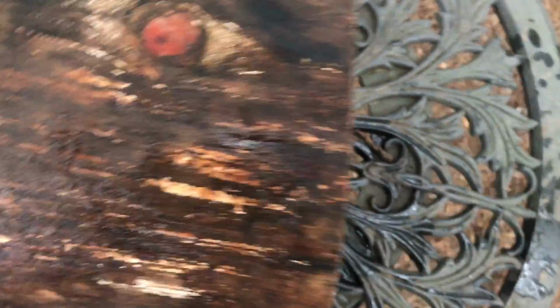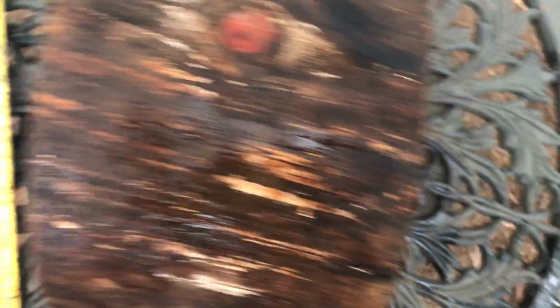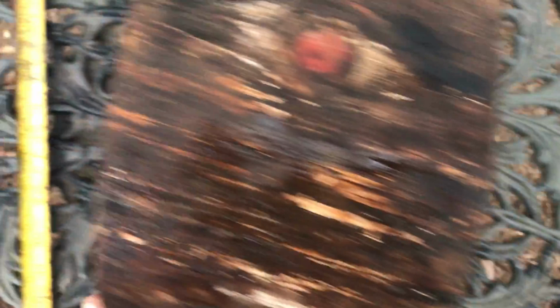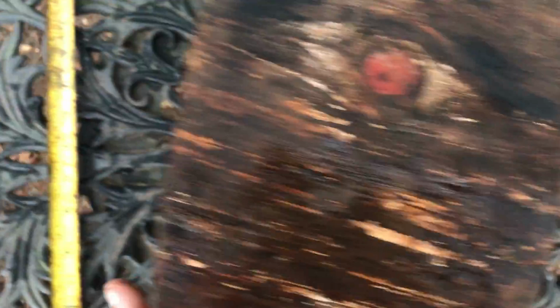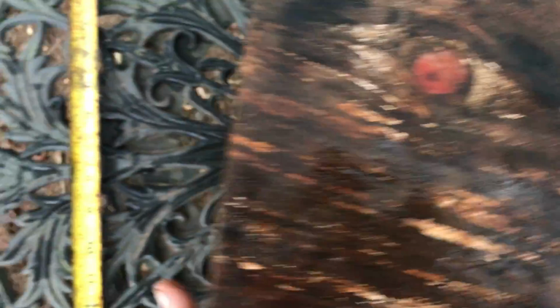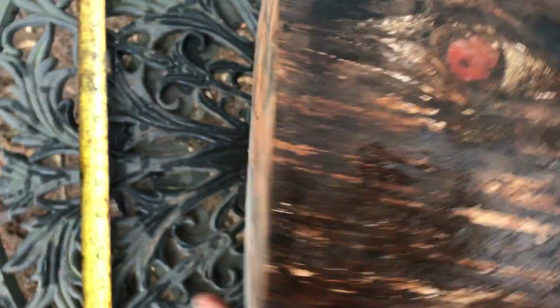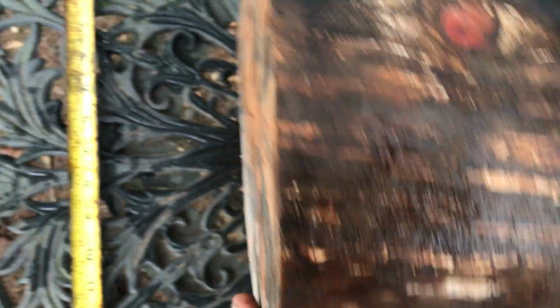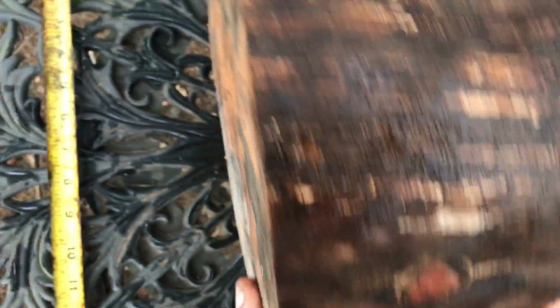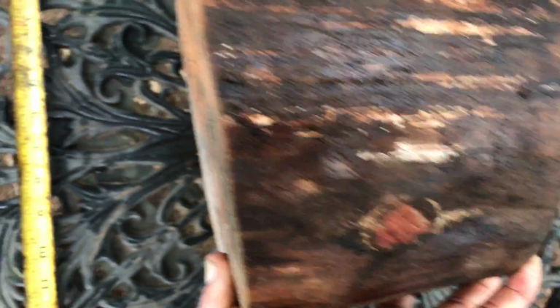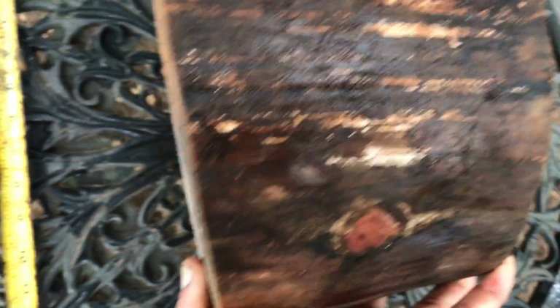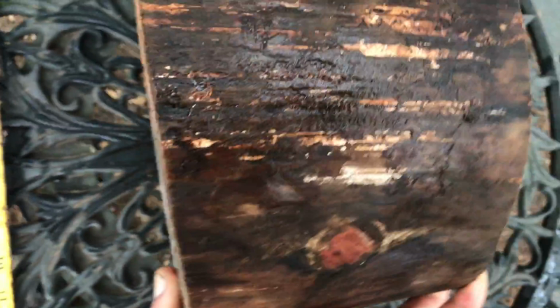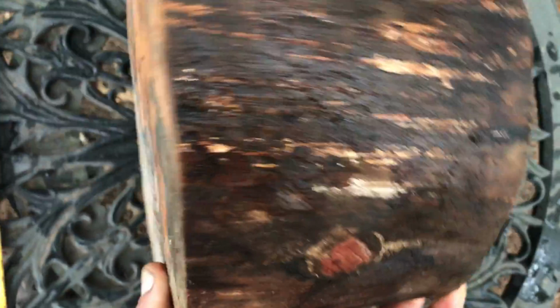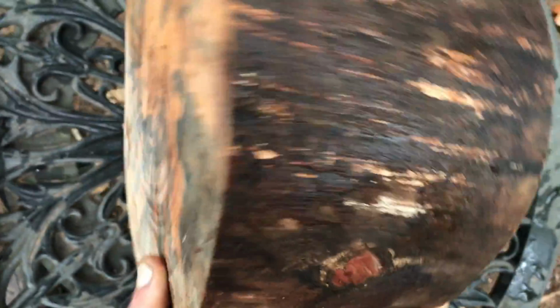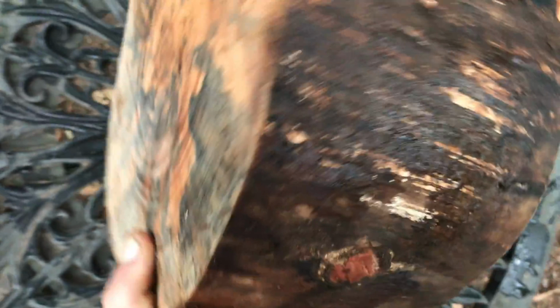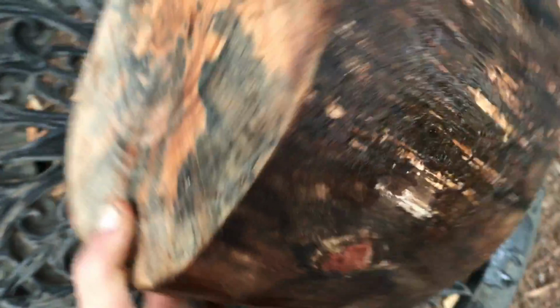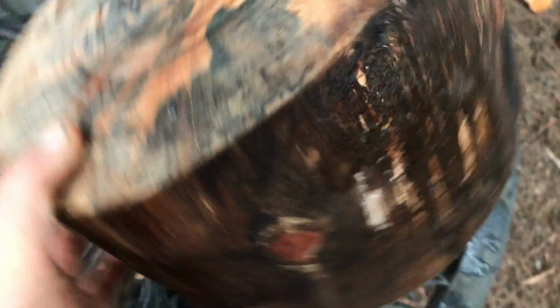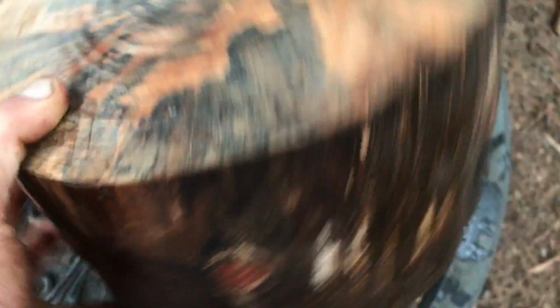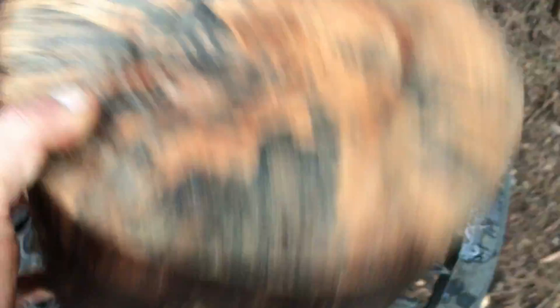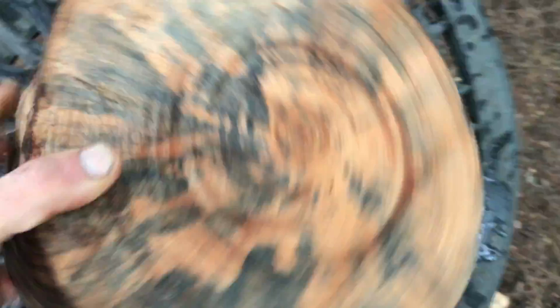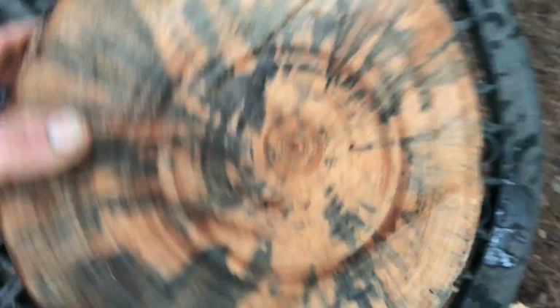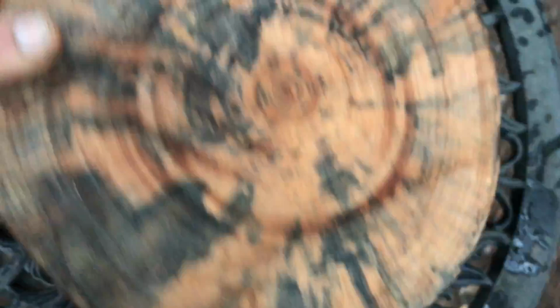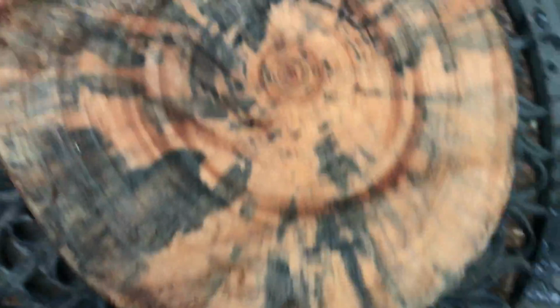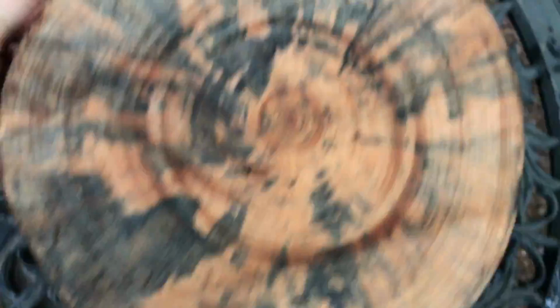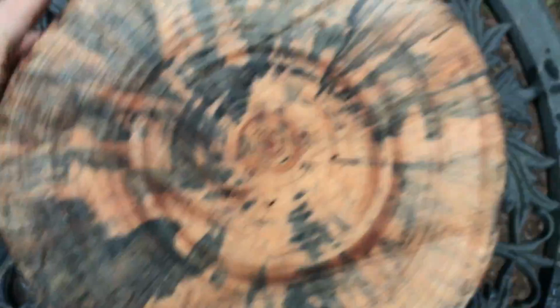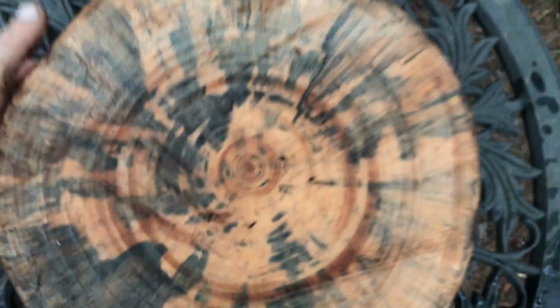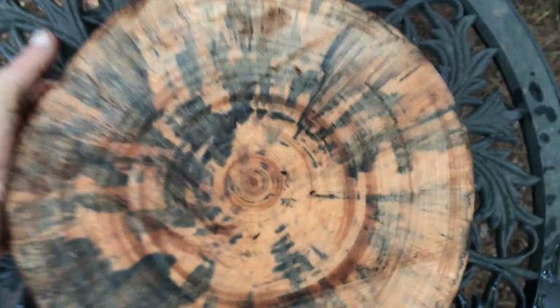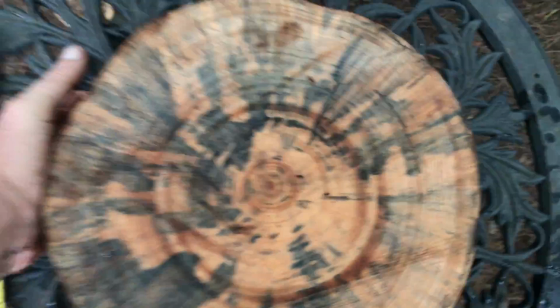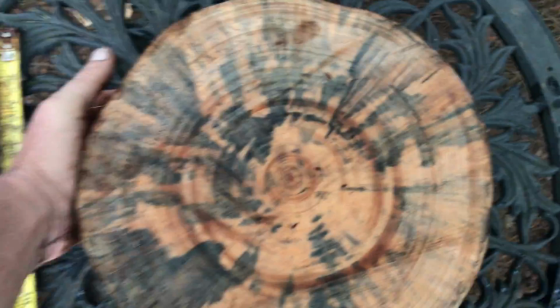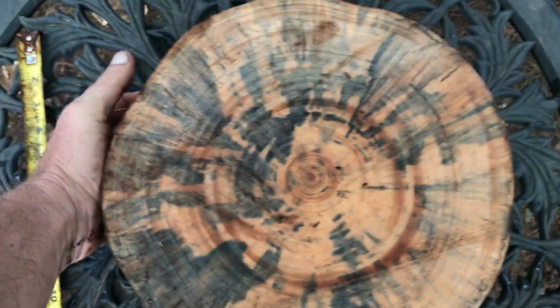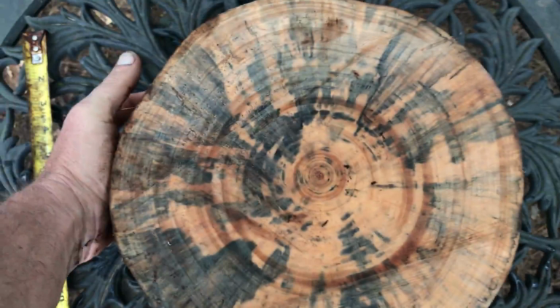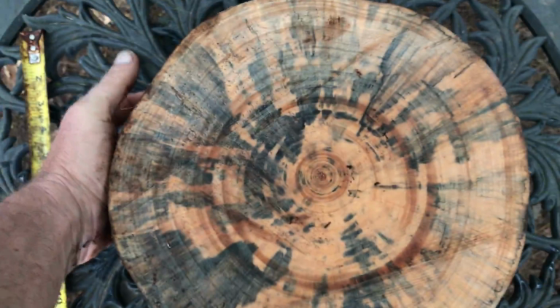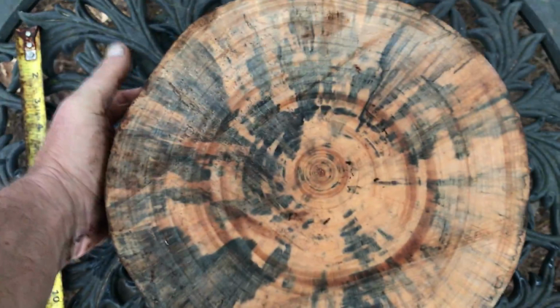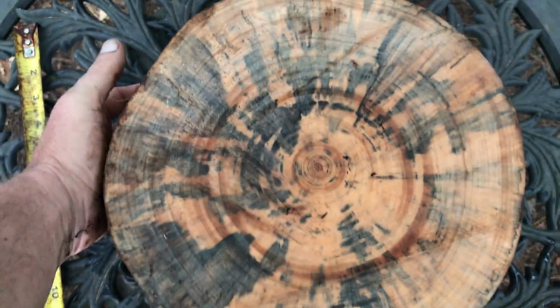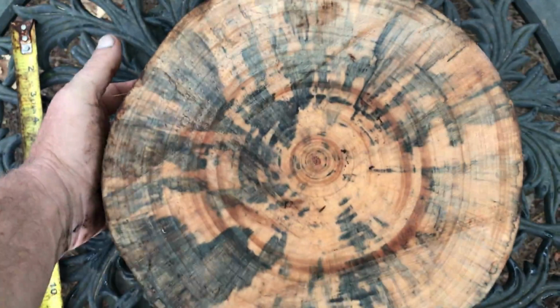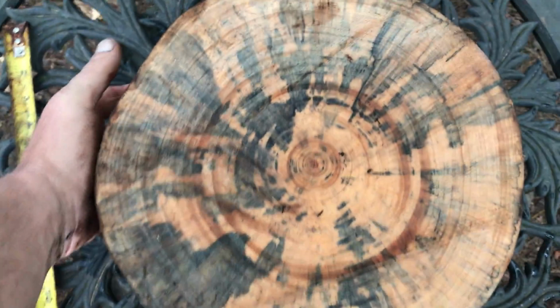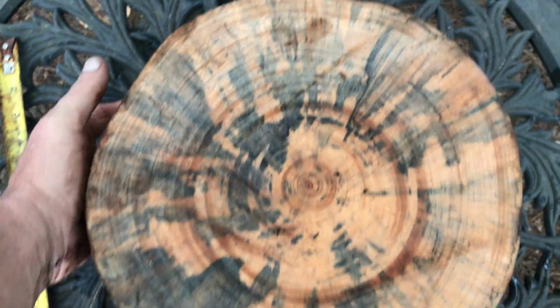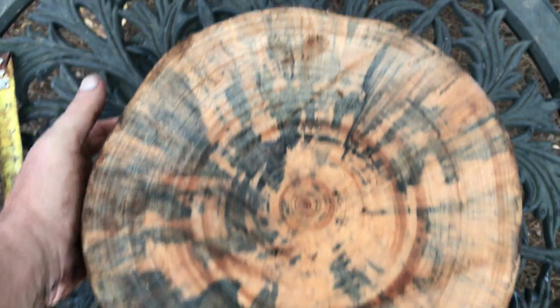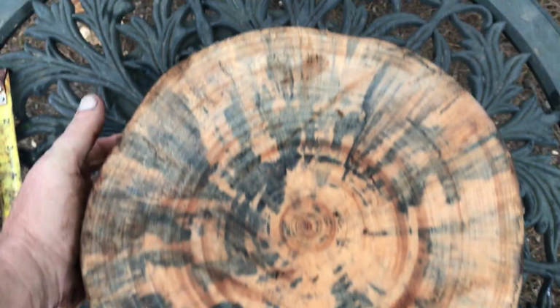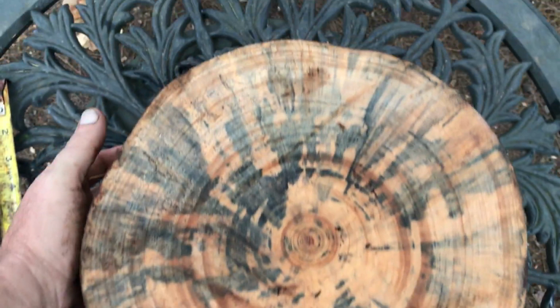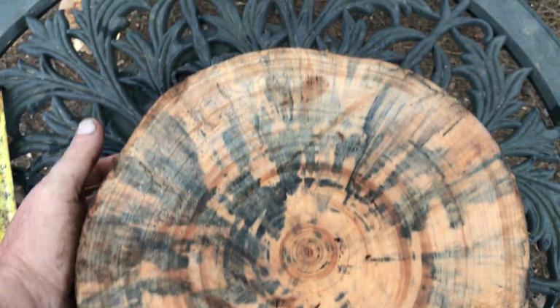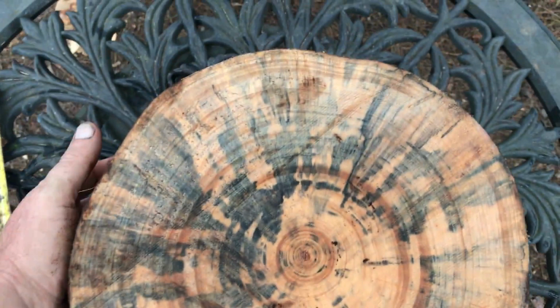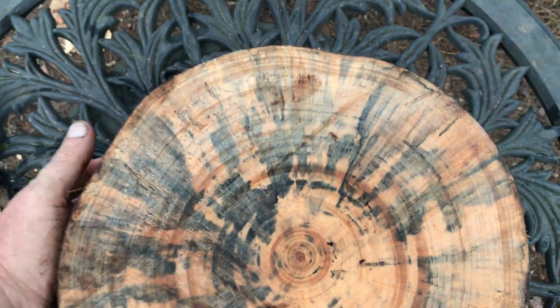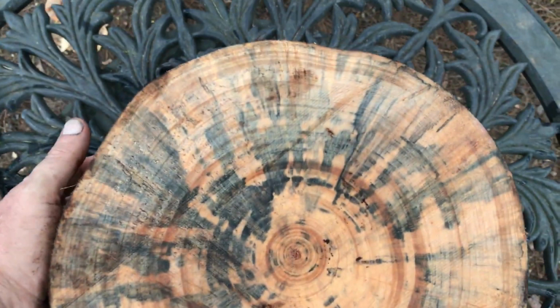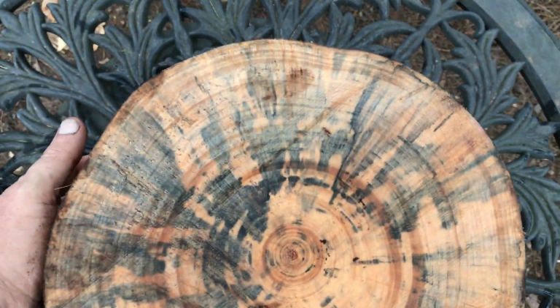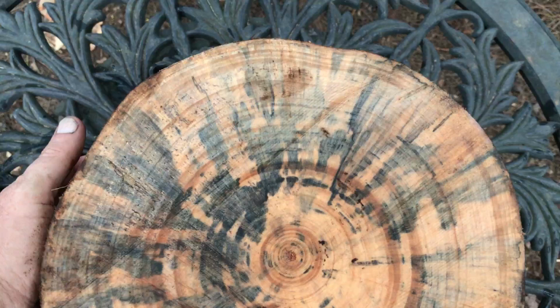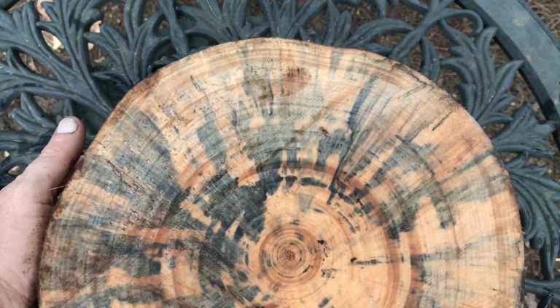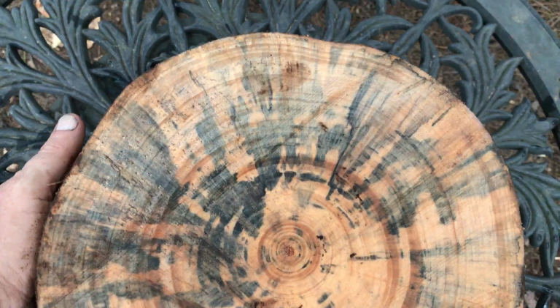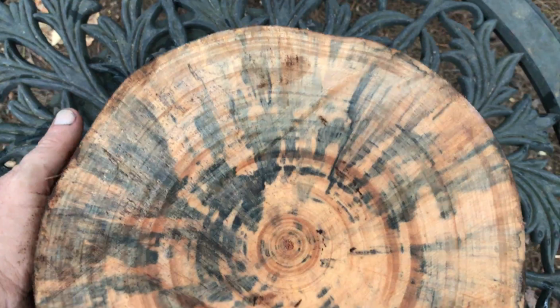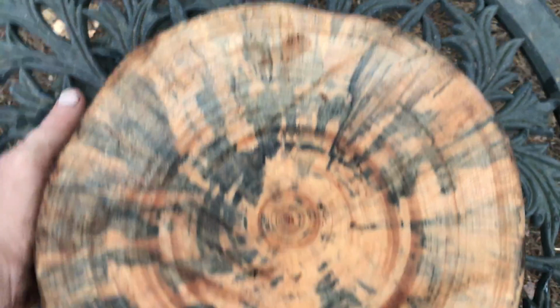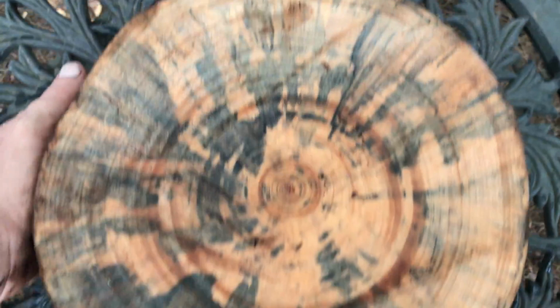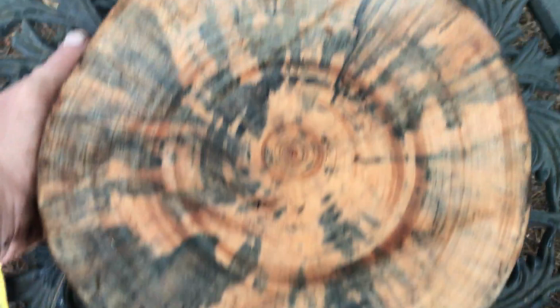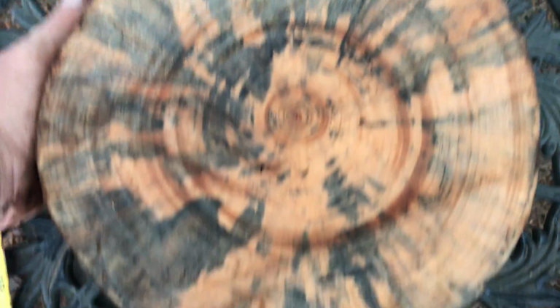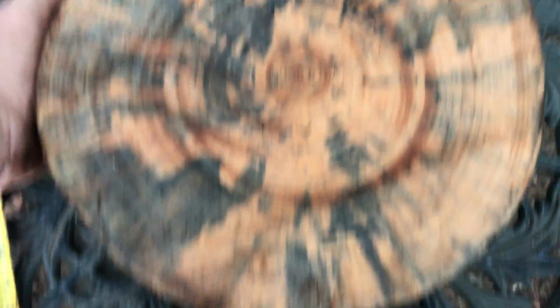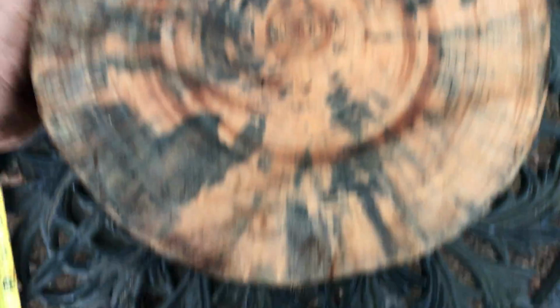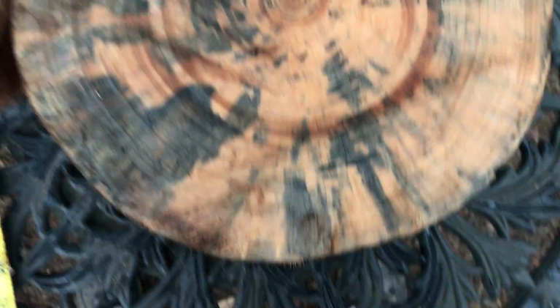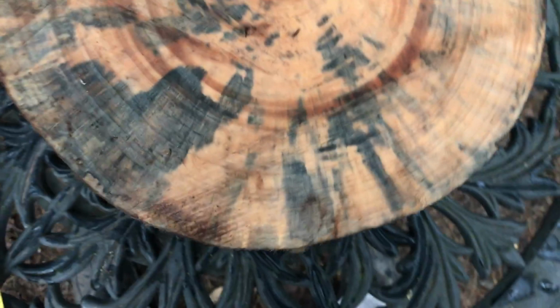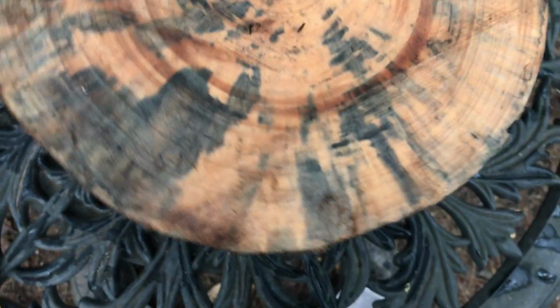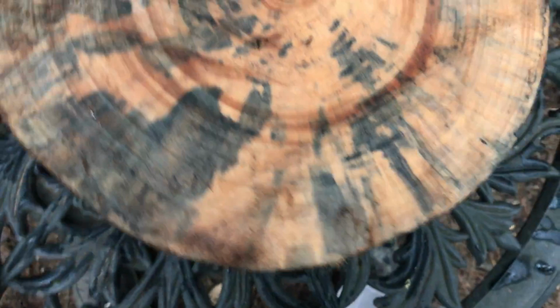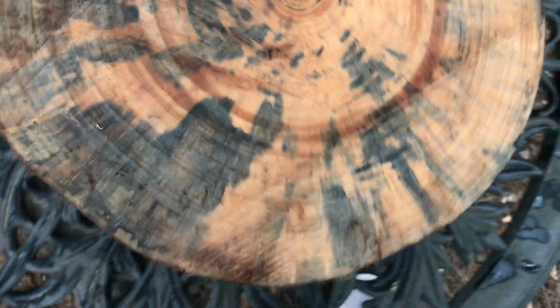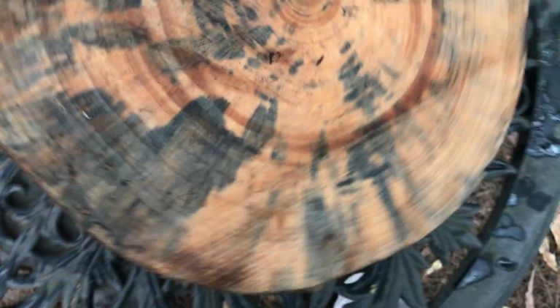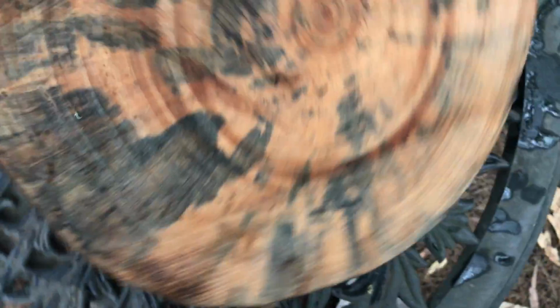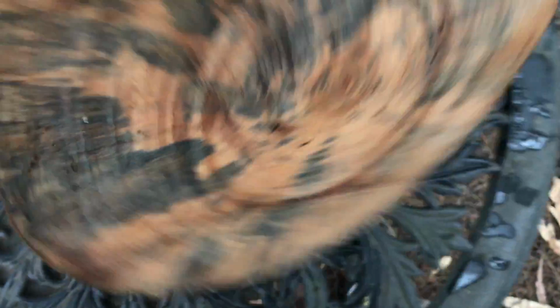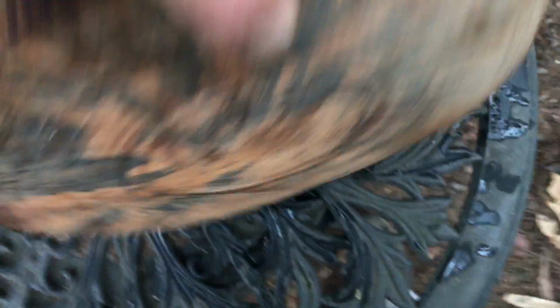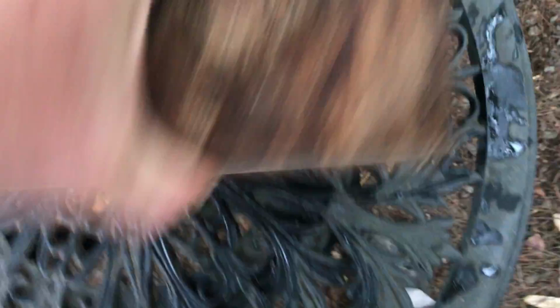And here's the other side — nice chunk of wood right here, beautiful, nice solid wood.